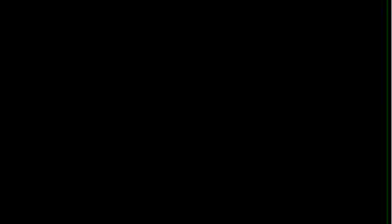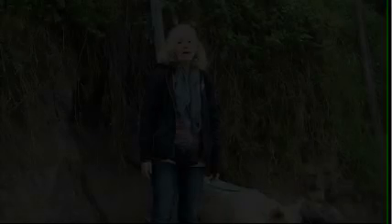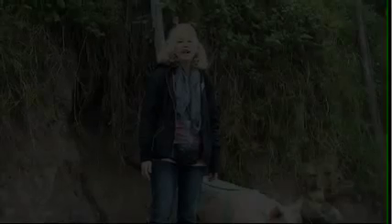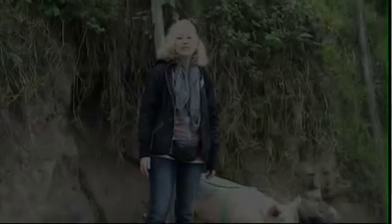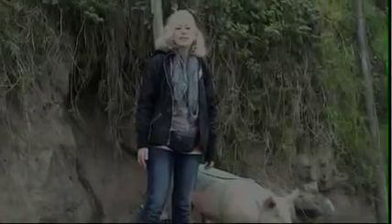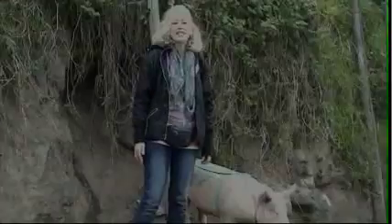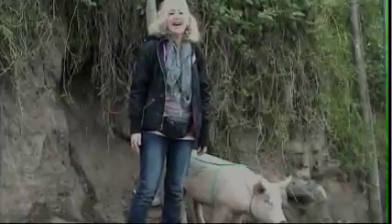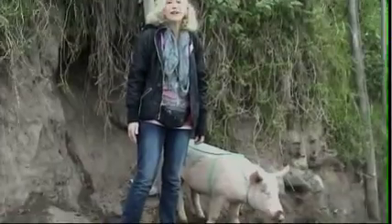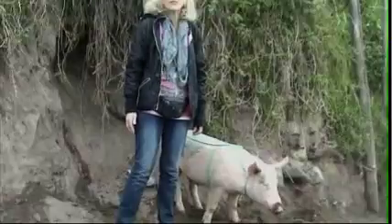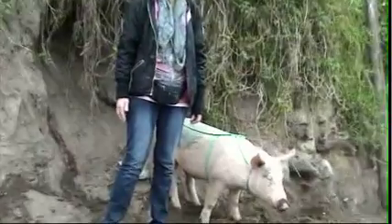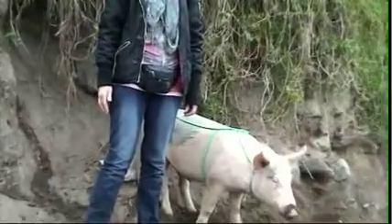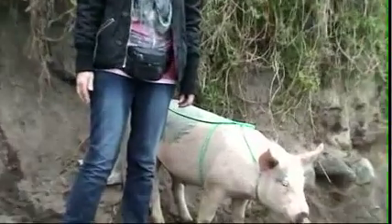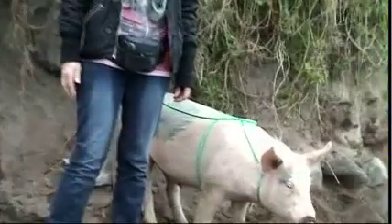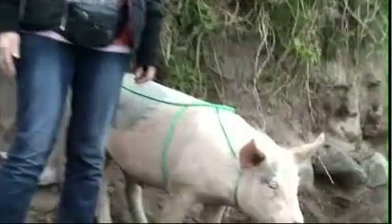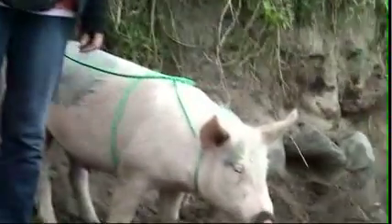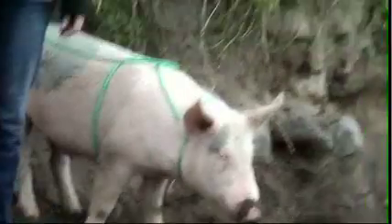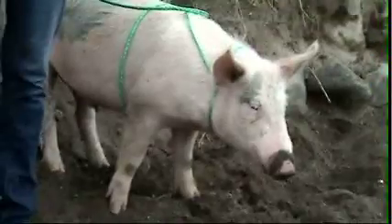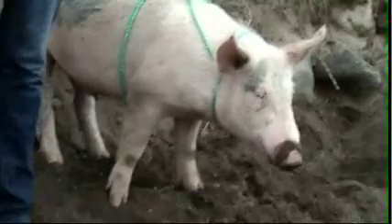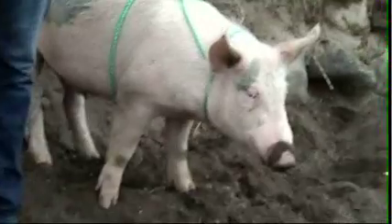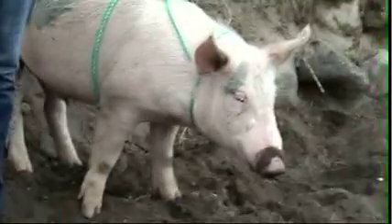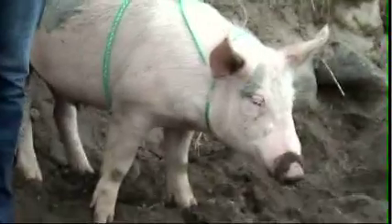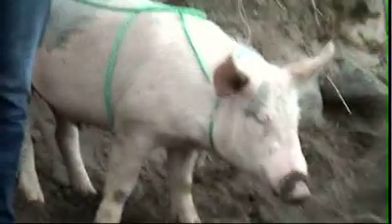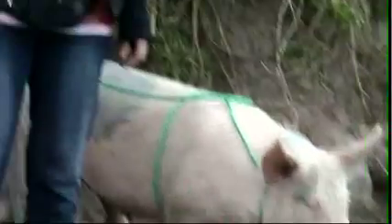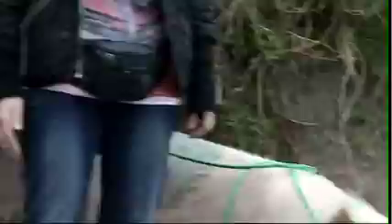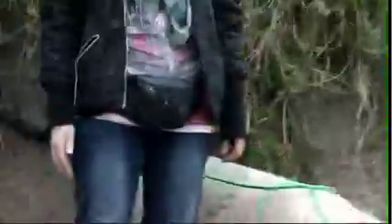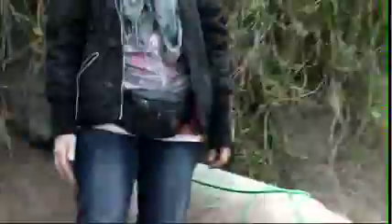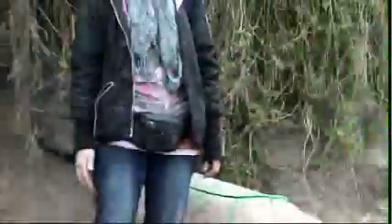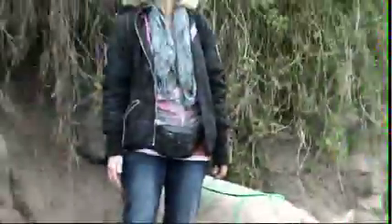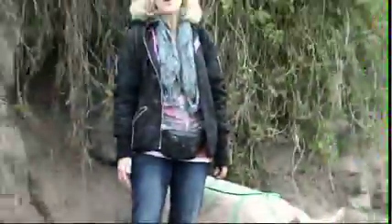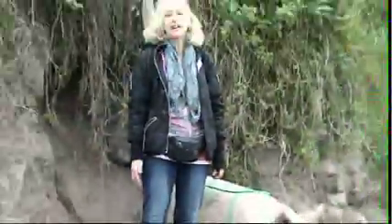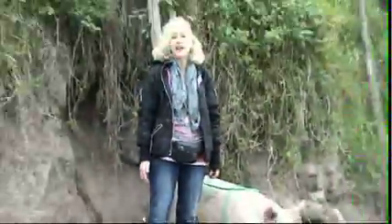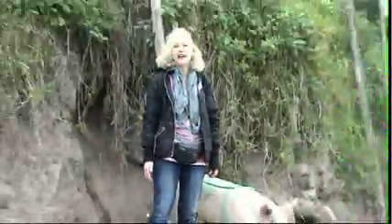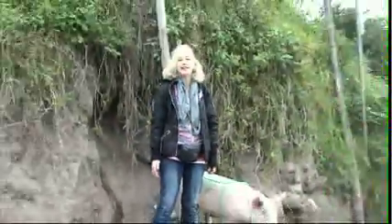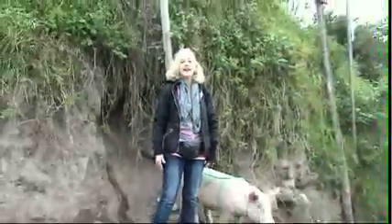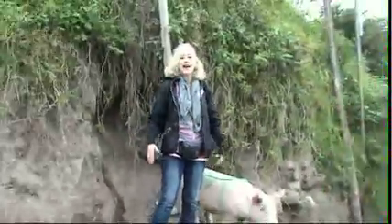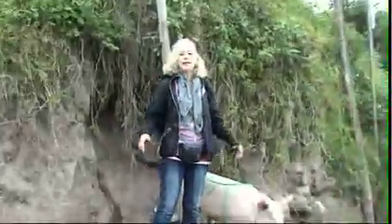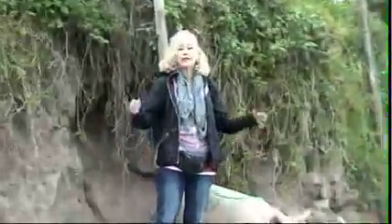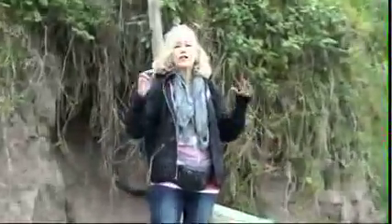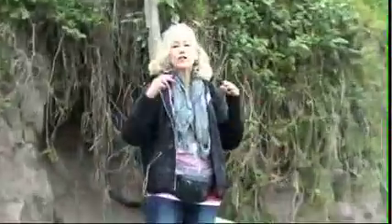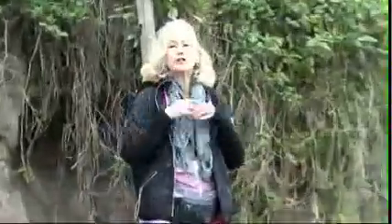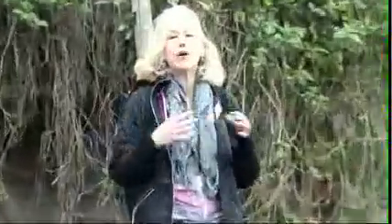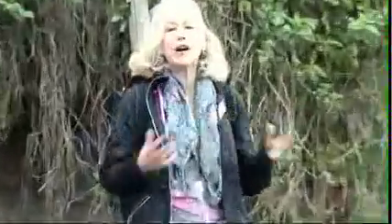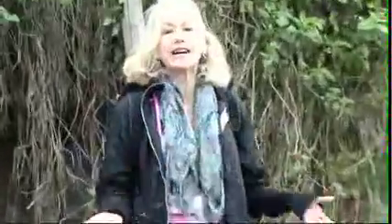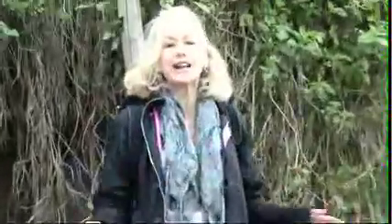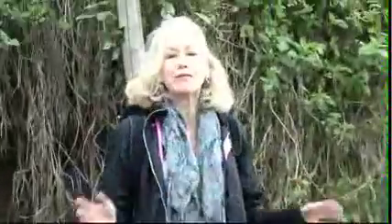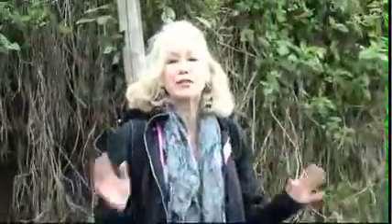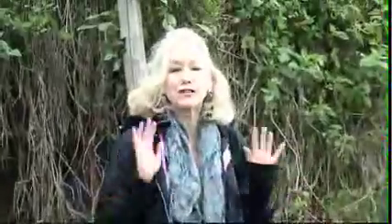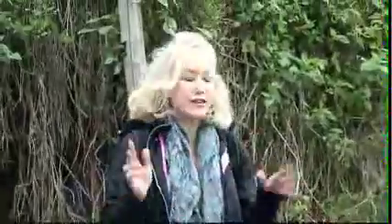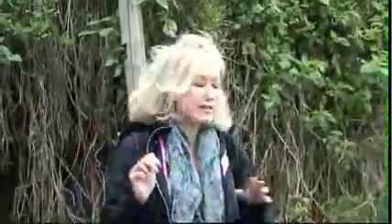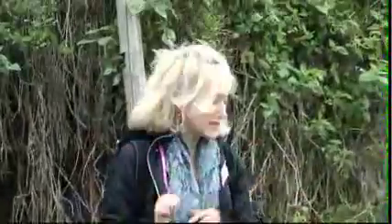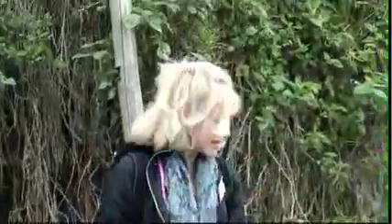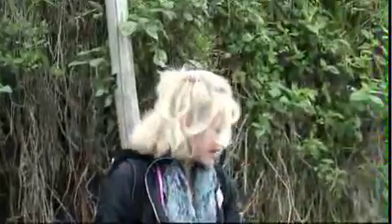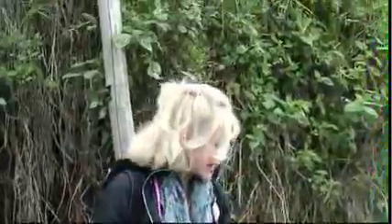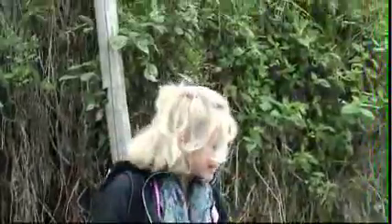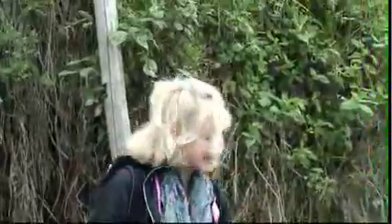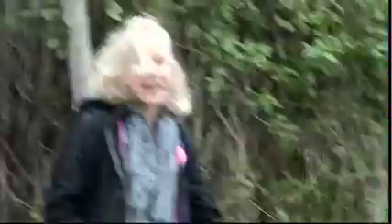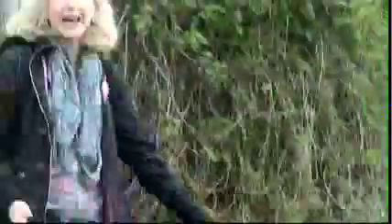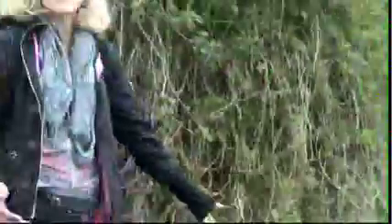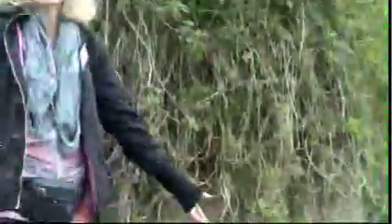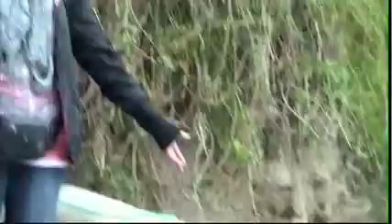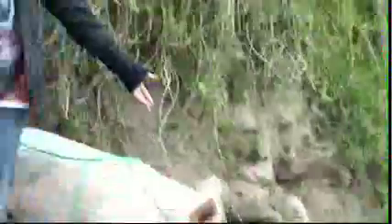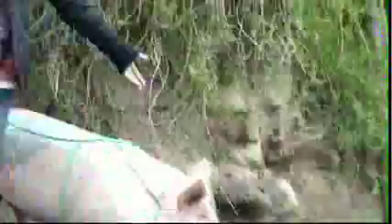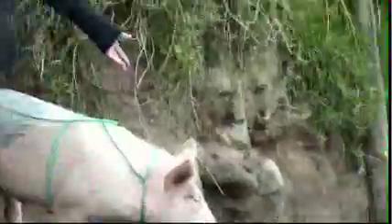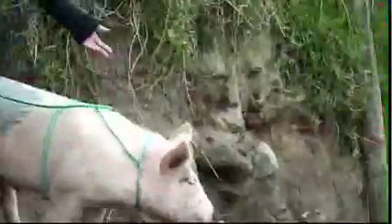Welcome to Ecuador. I'm here at the Otavalo Market, and the first market I'm going to visit today is the Animal Market.